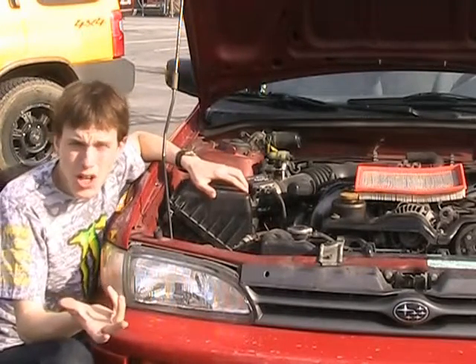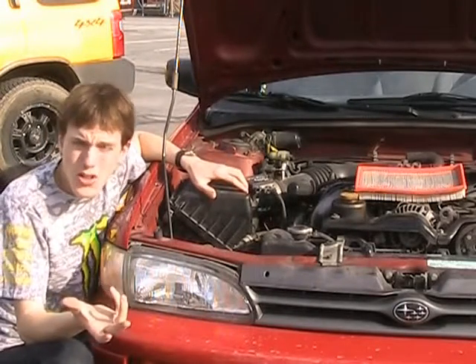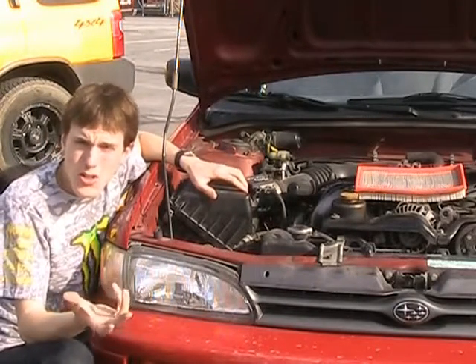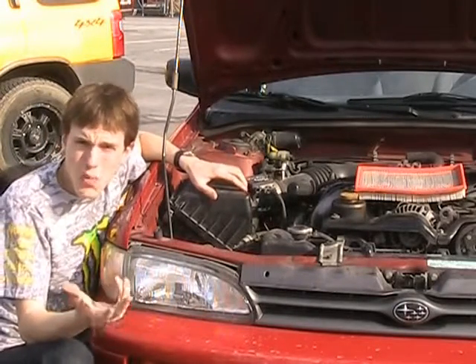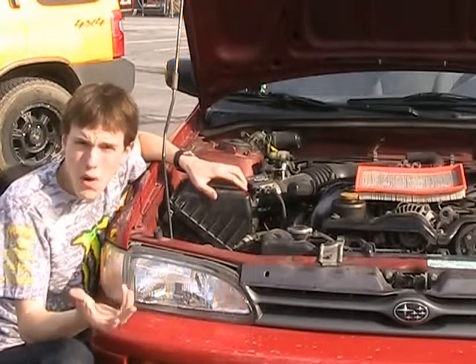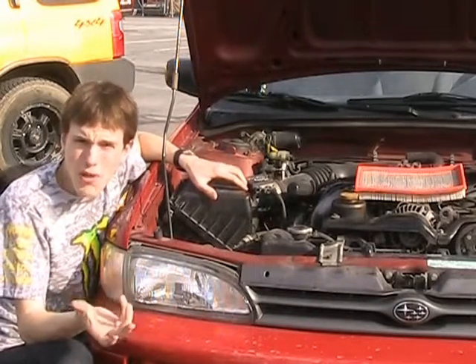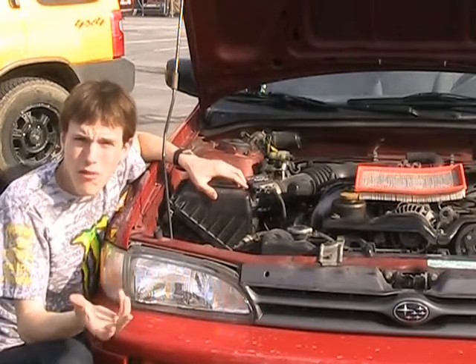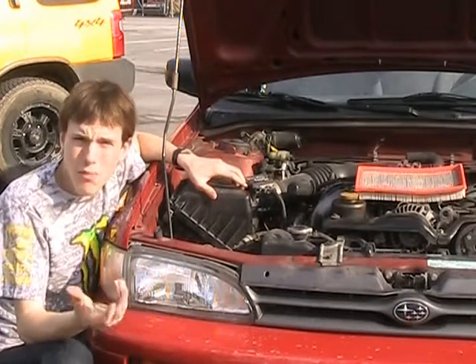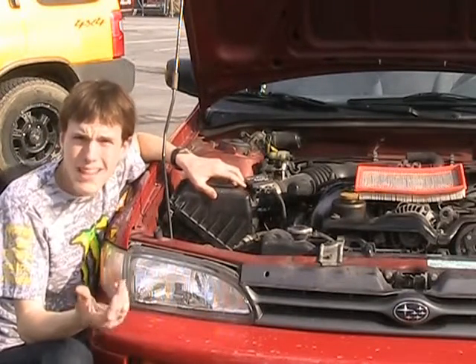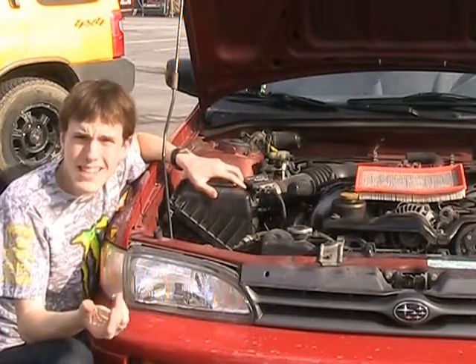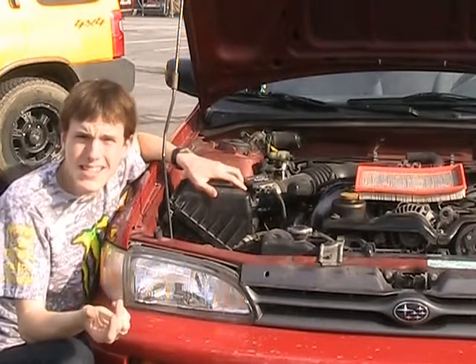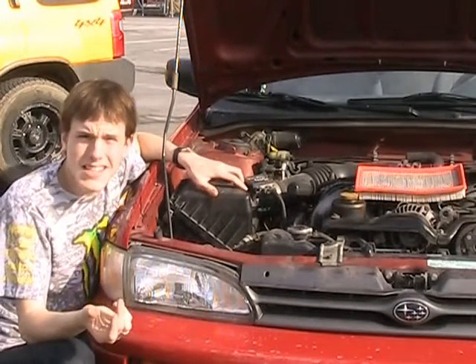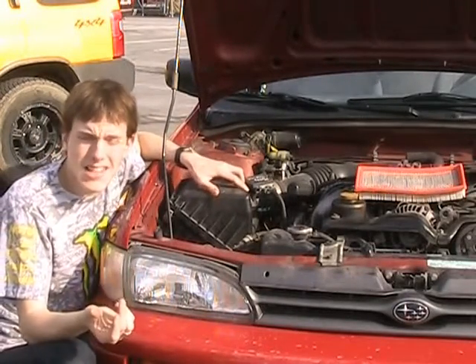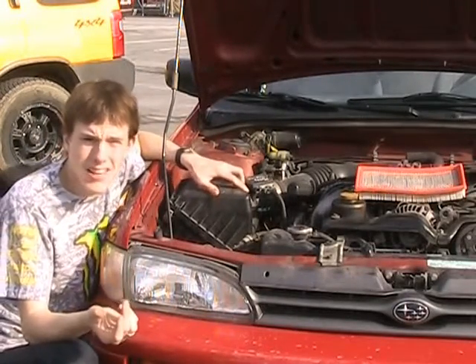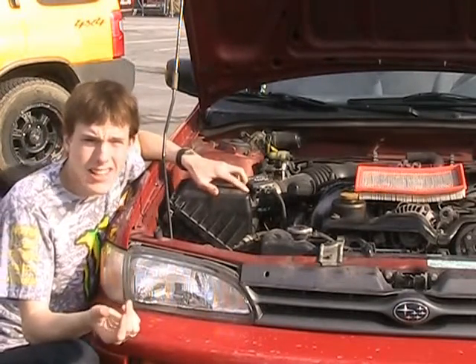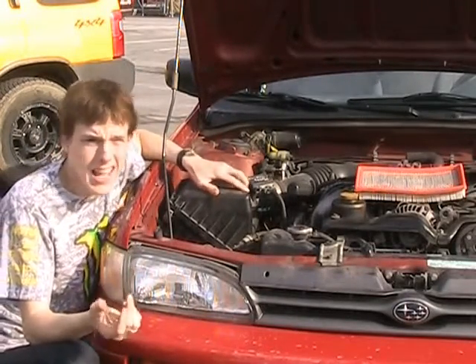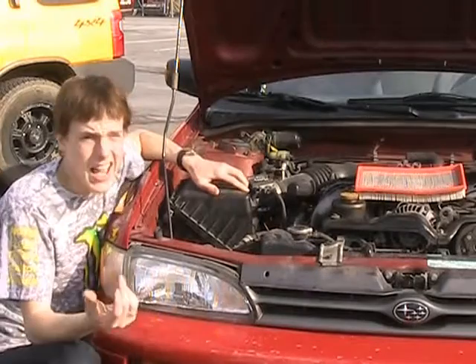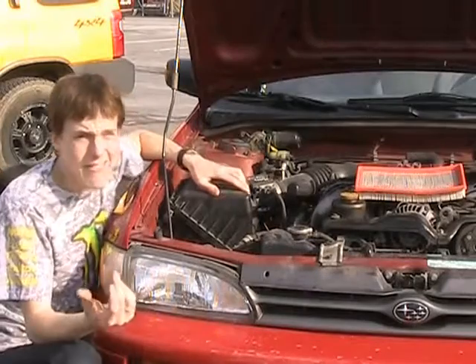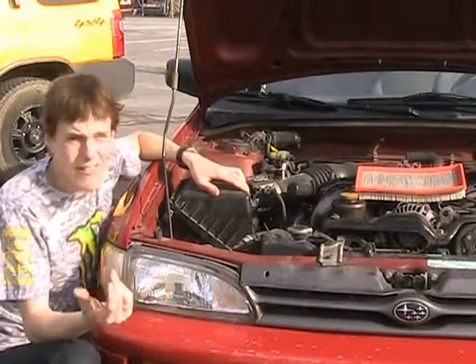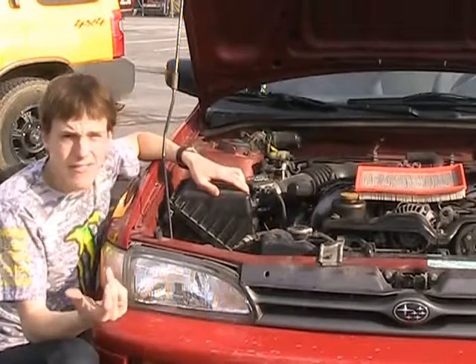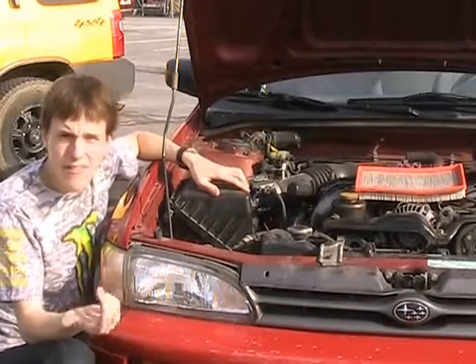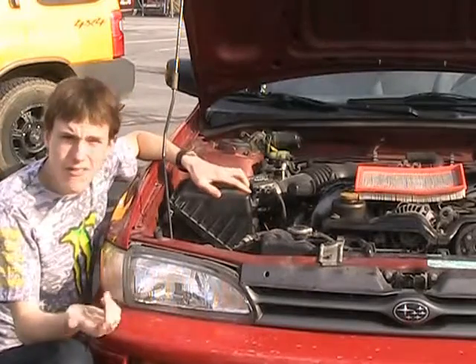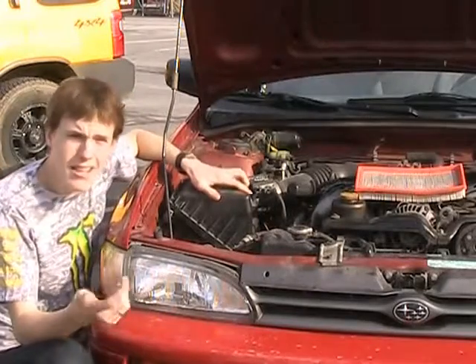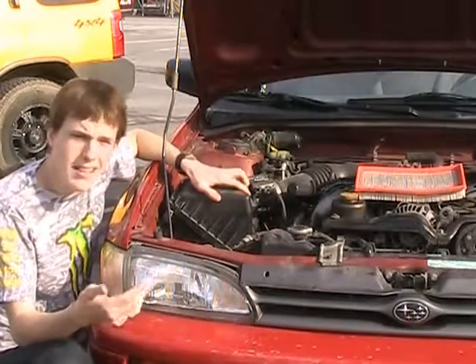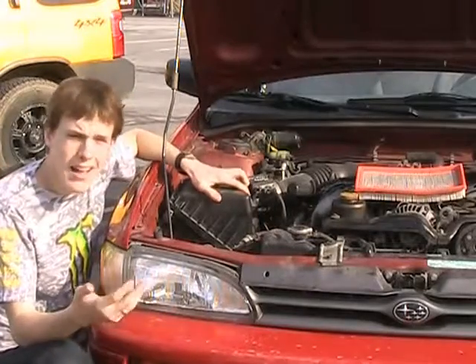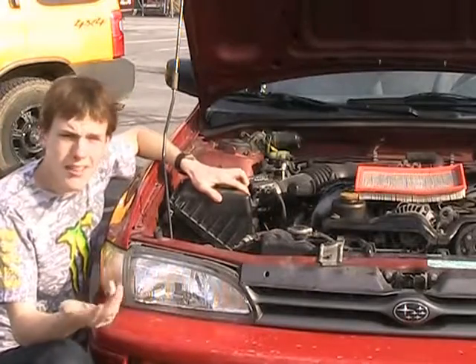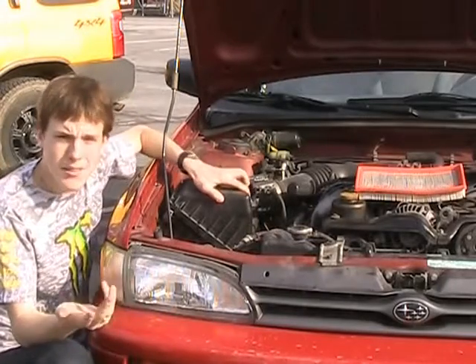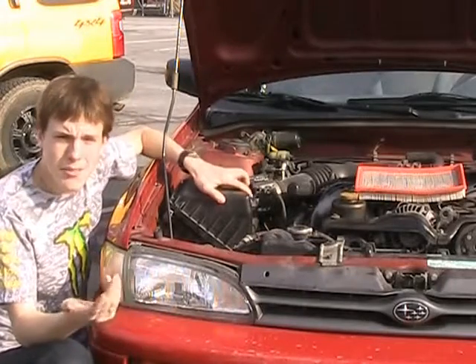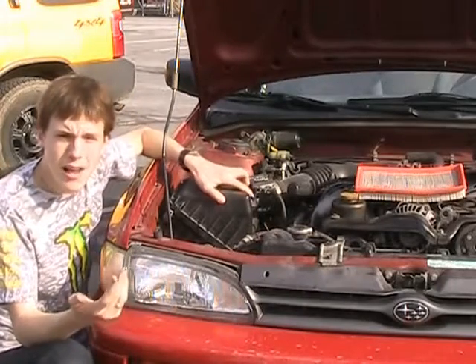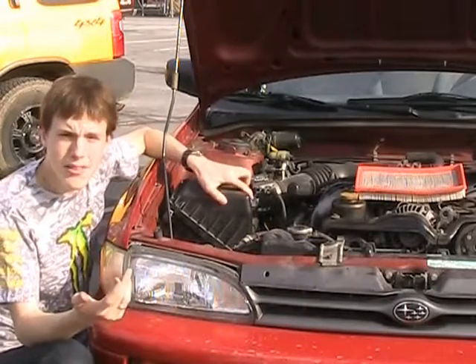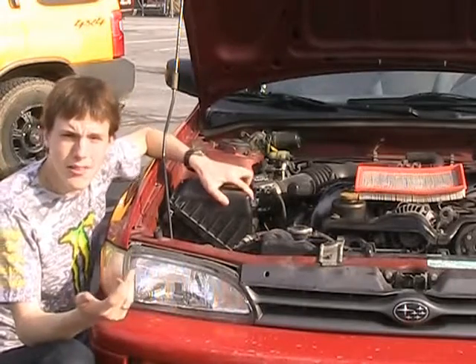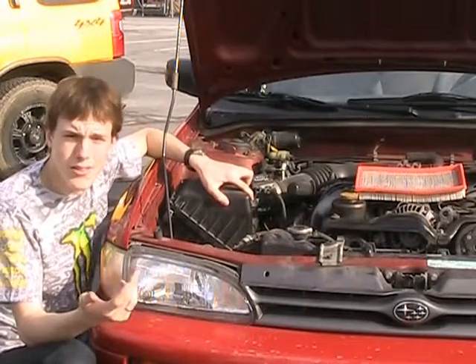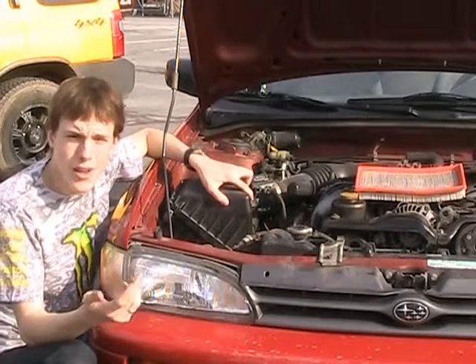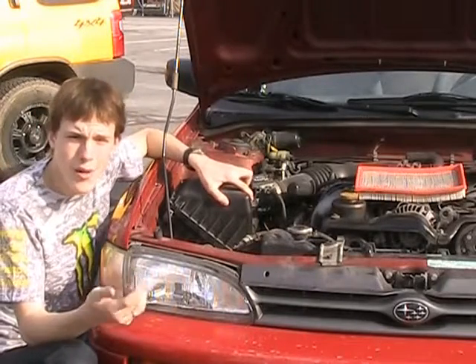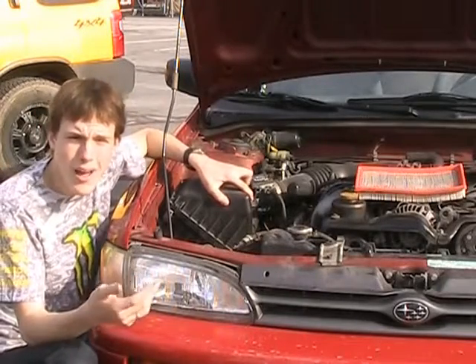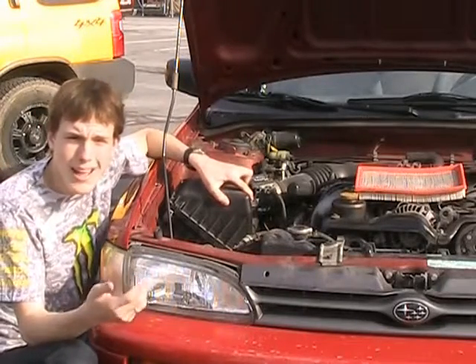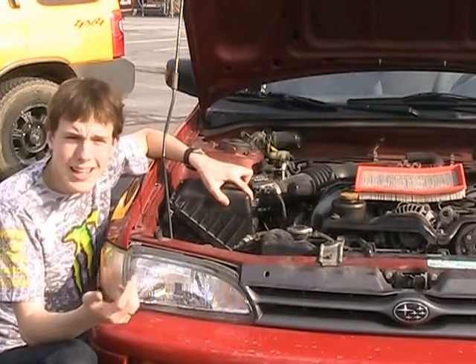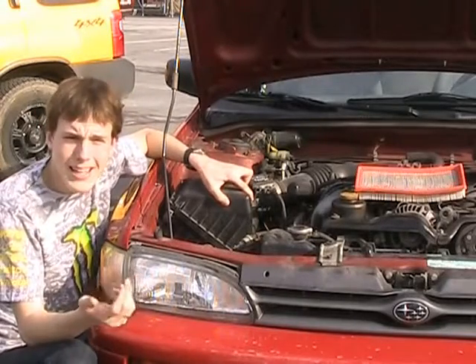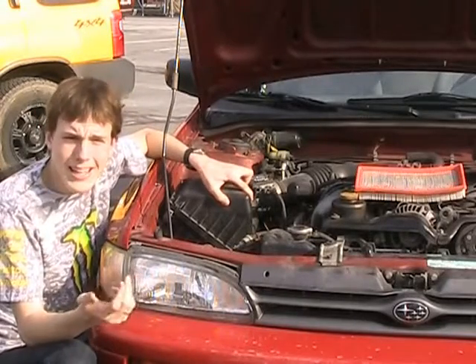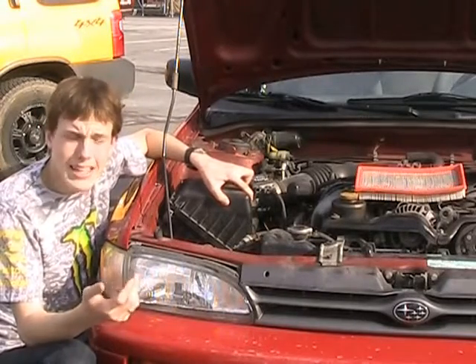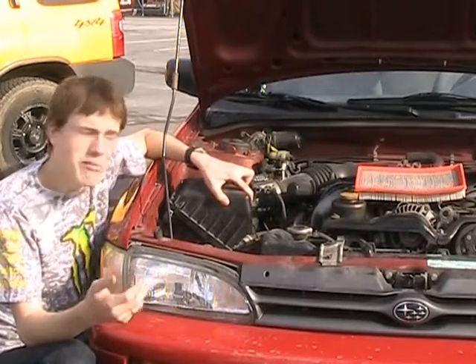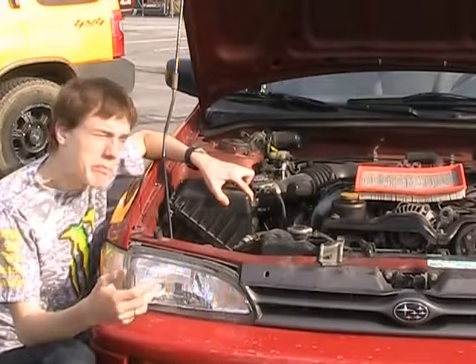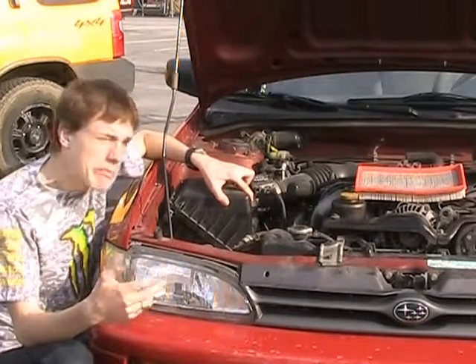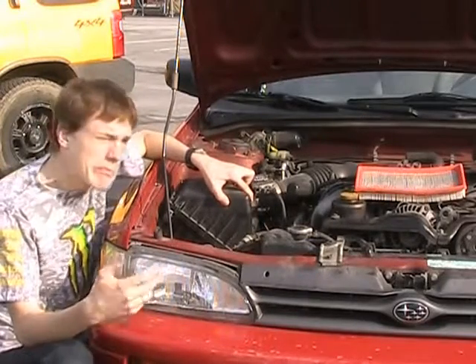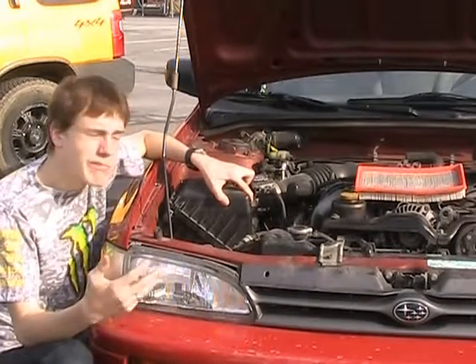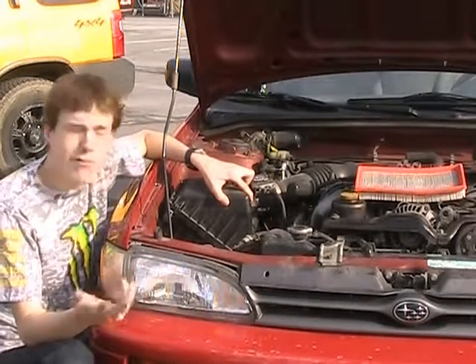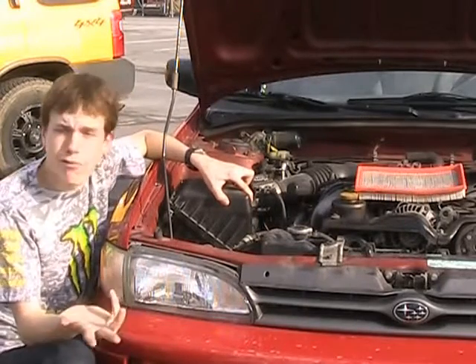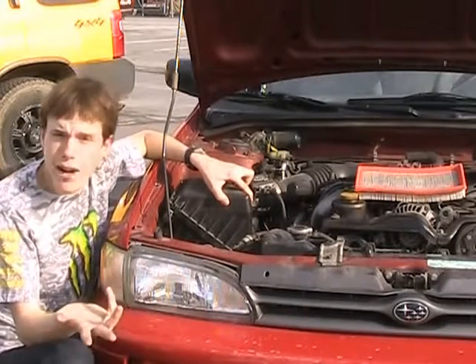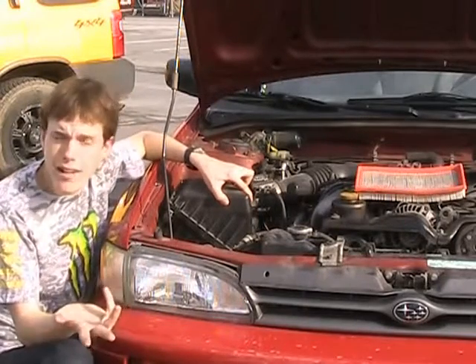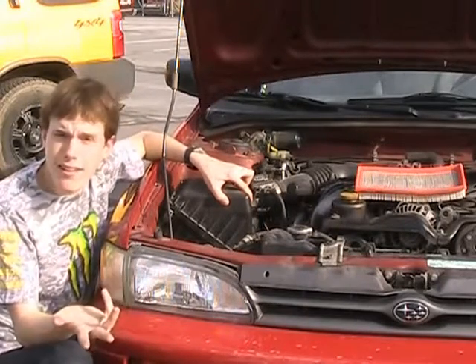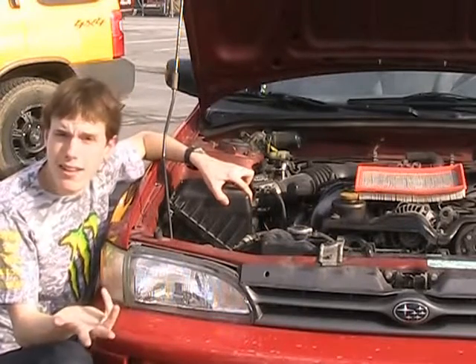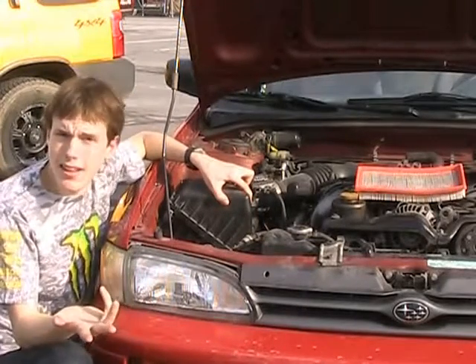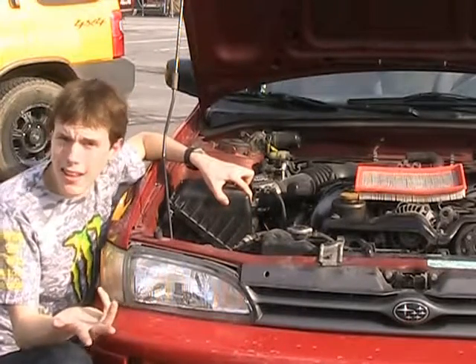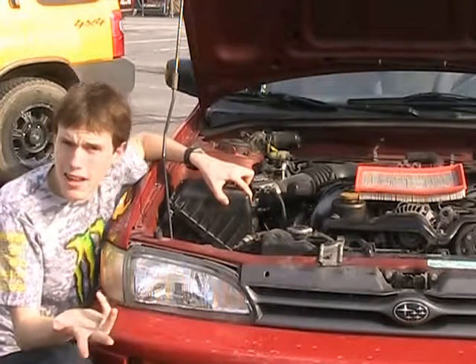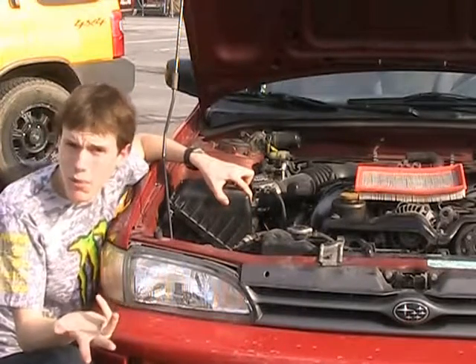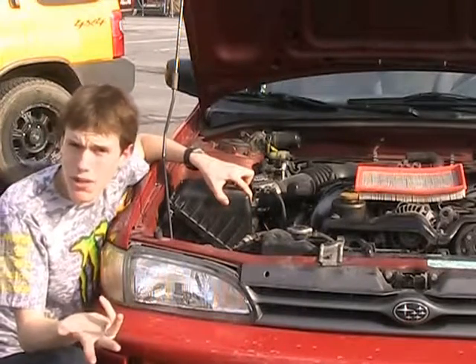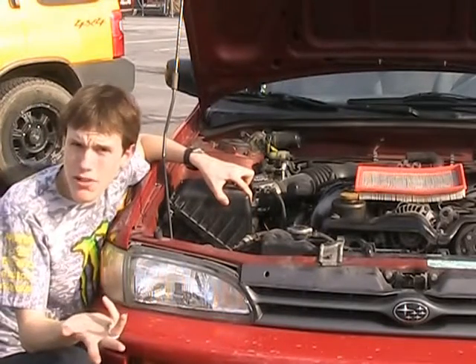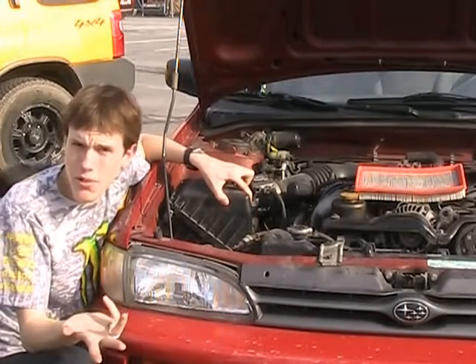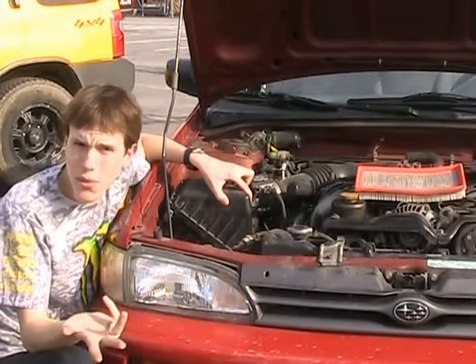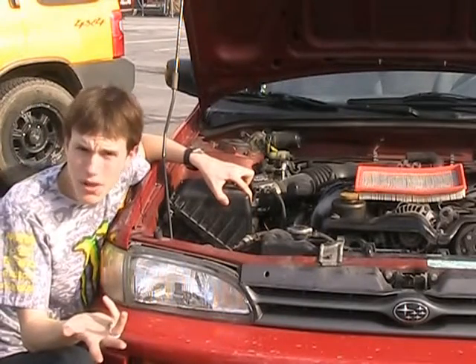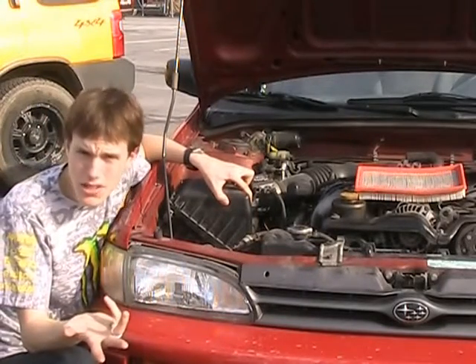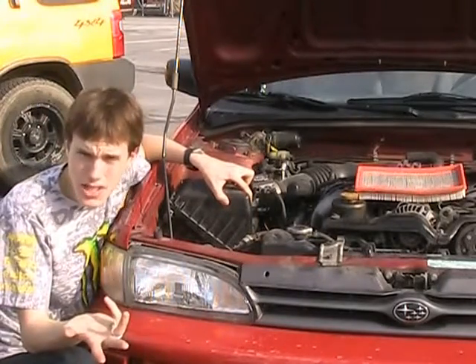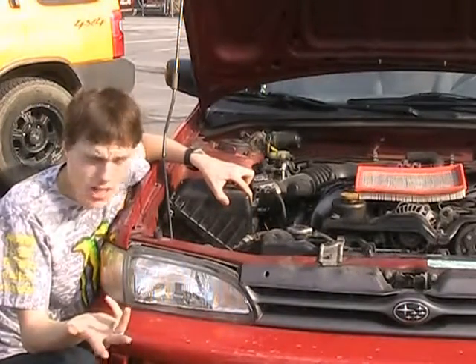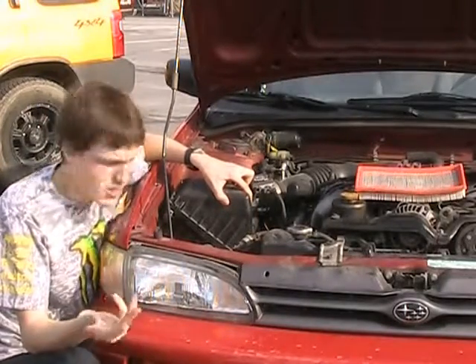So you want to replace it generally every 15,000 miles or so, and clean it regularly, like when you do oil changes.